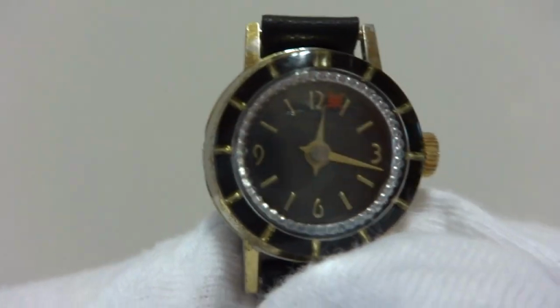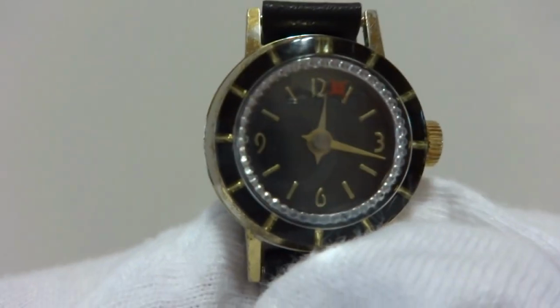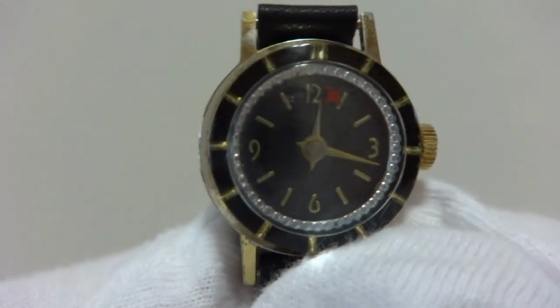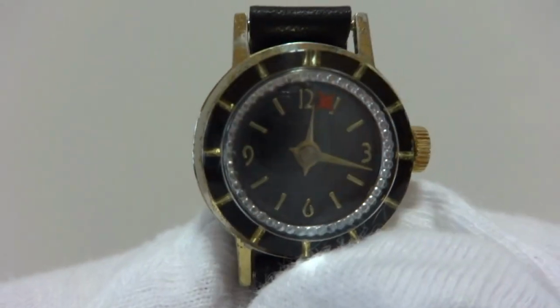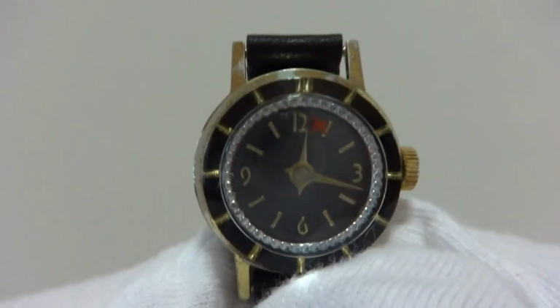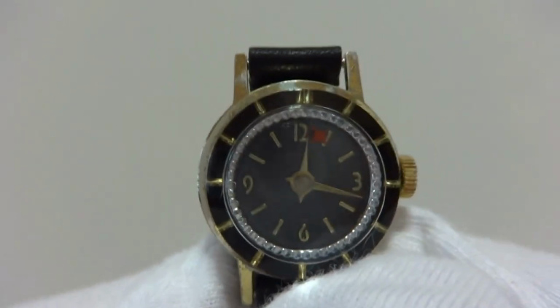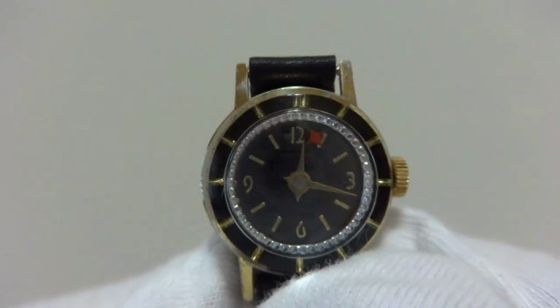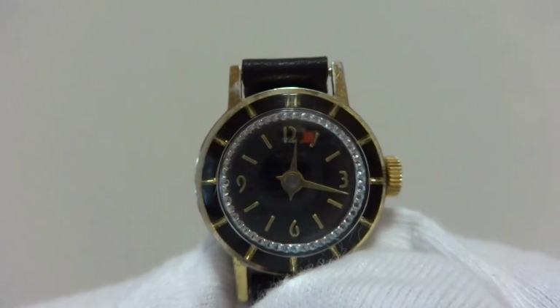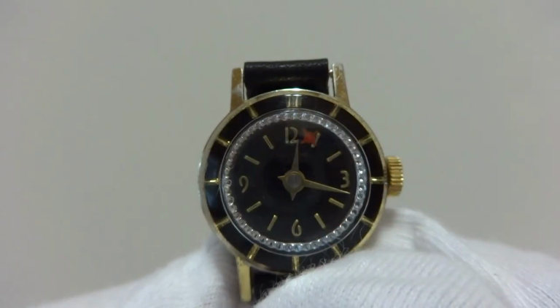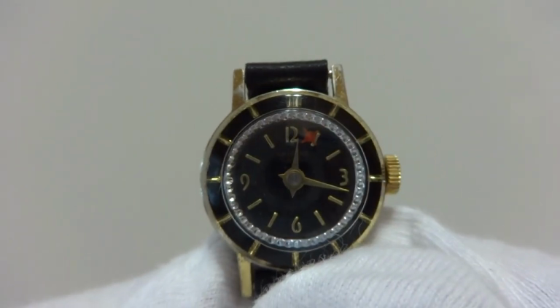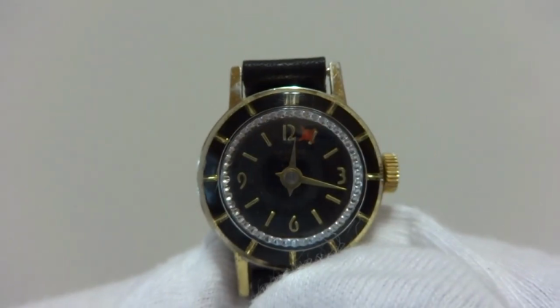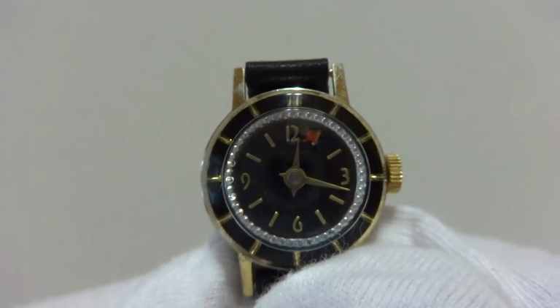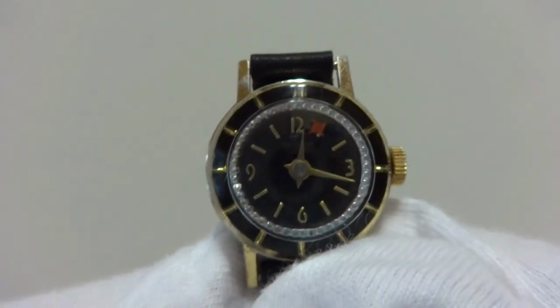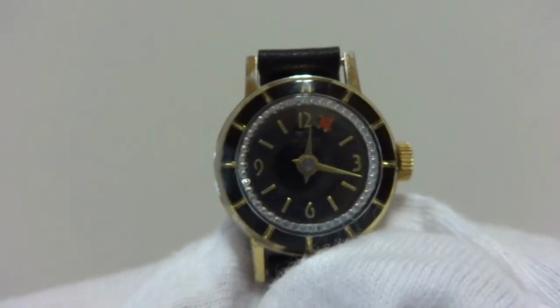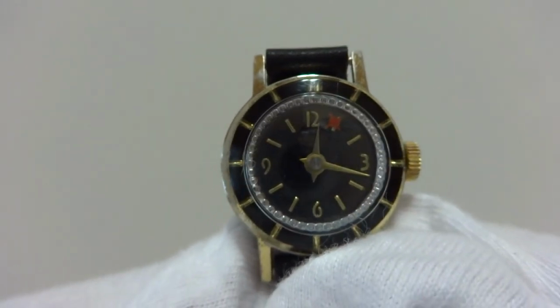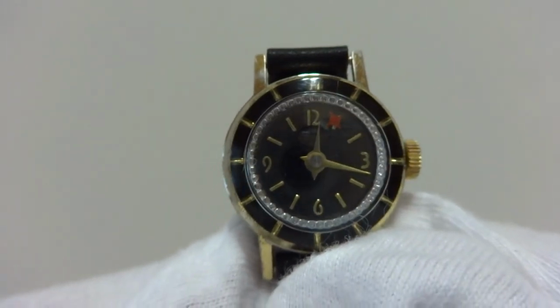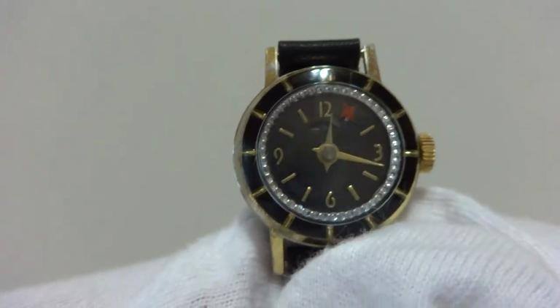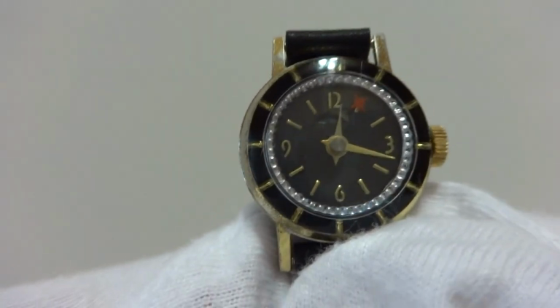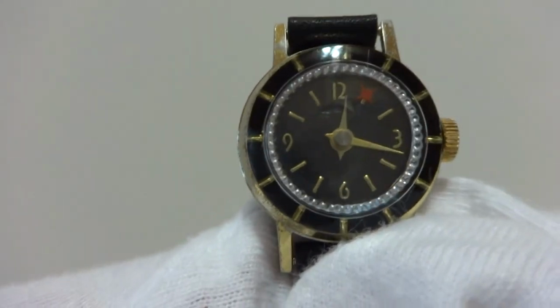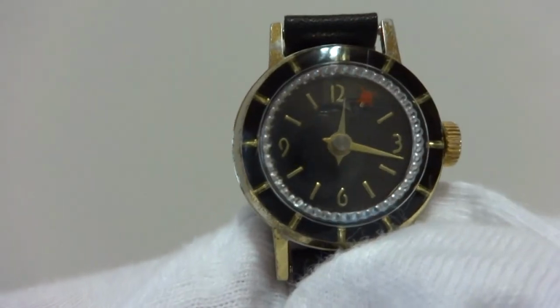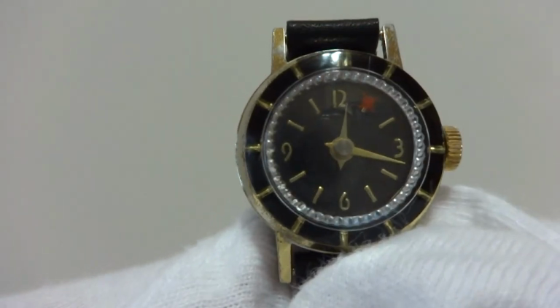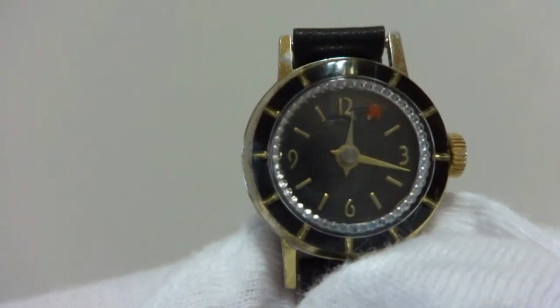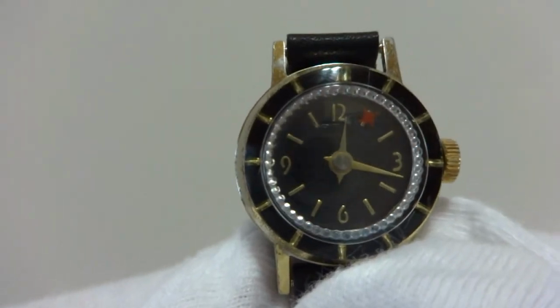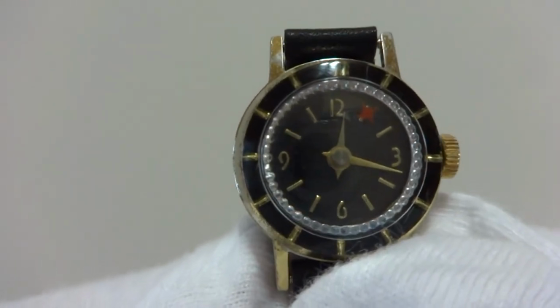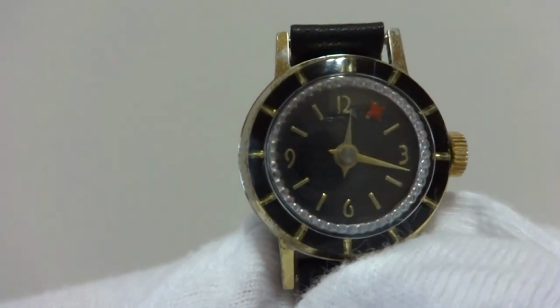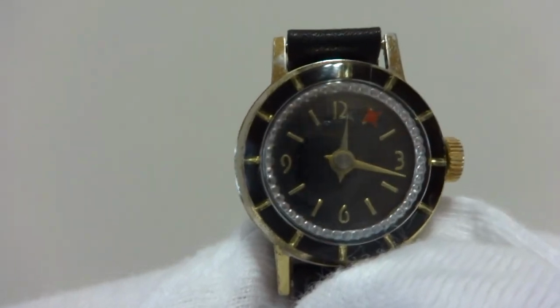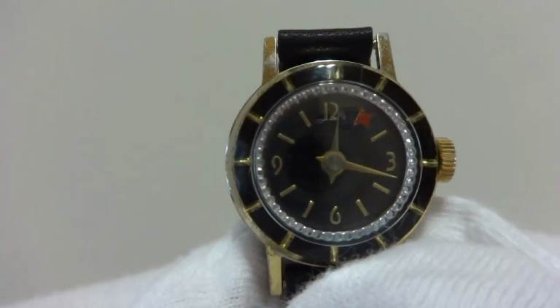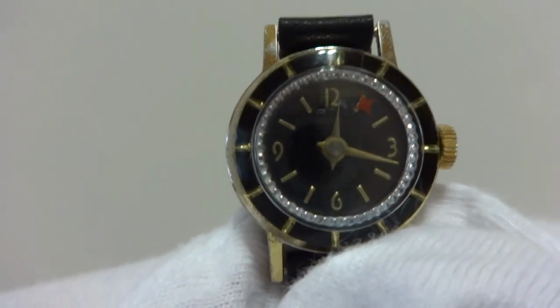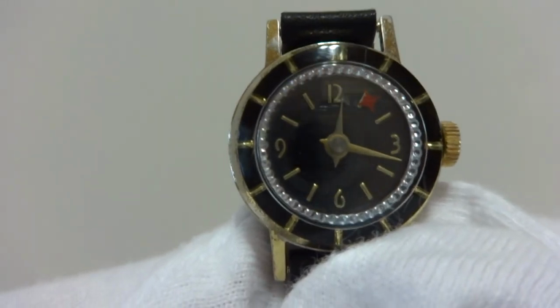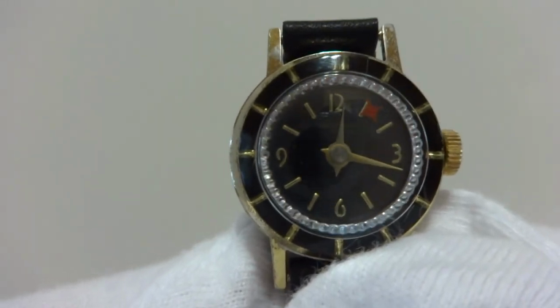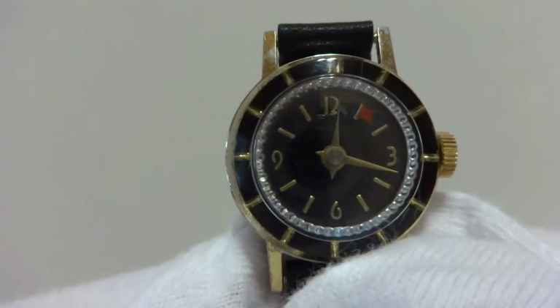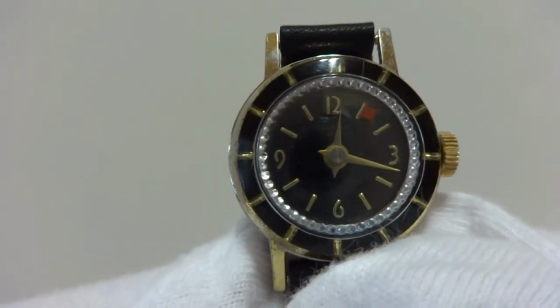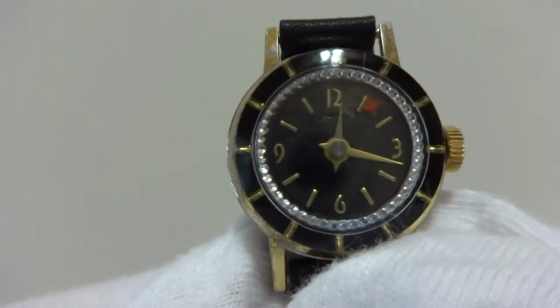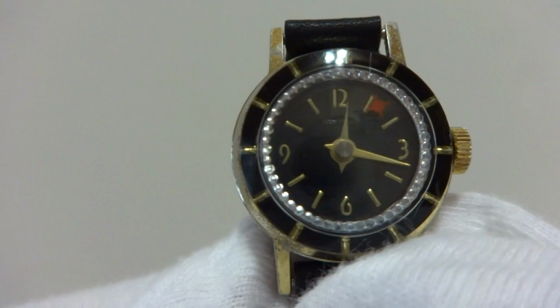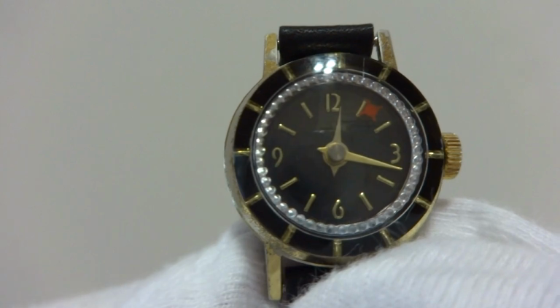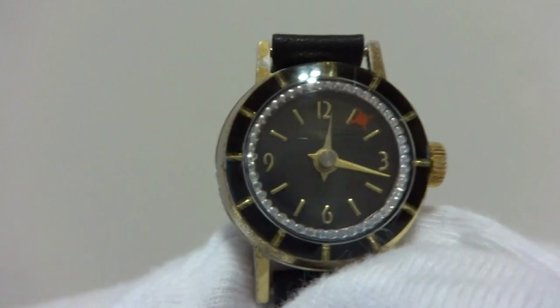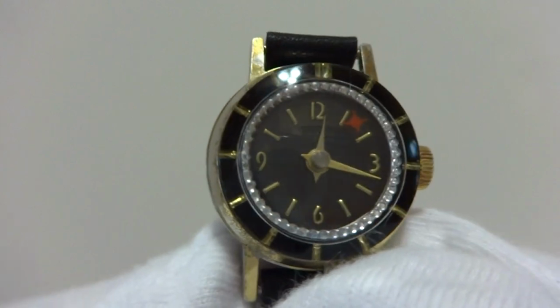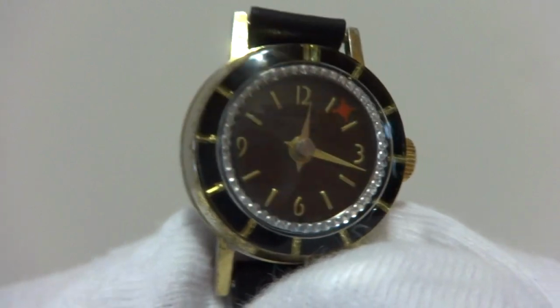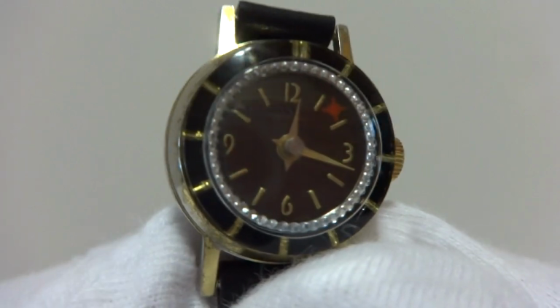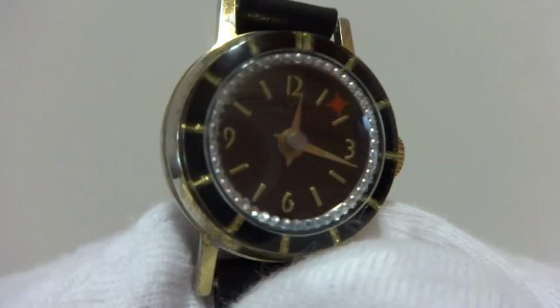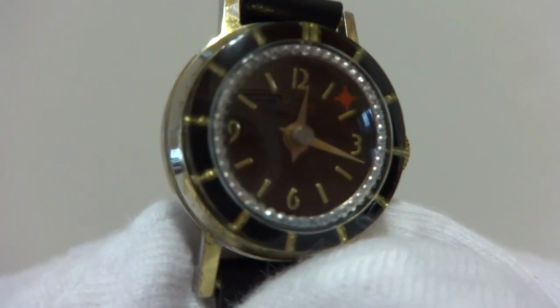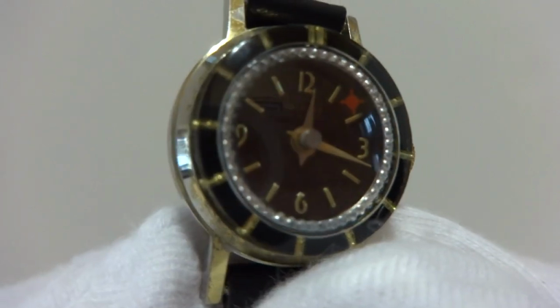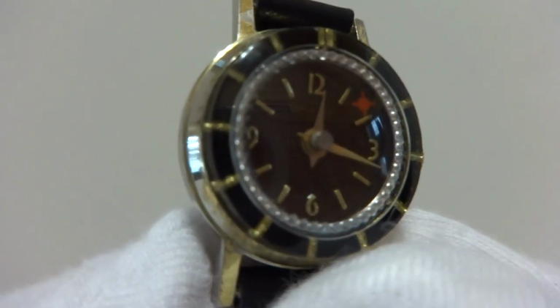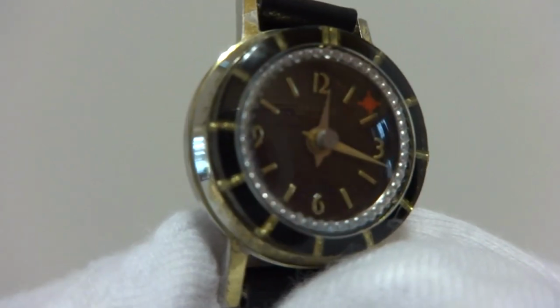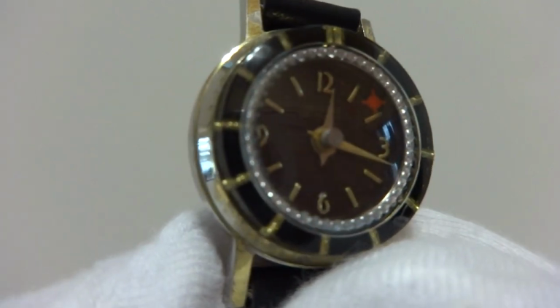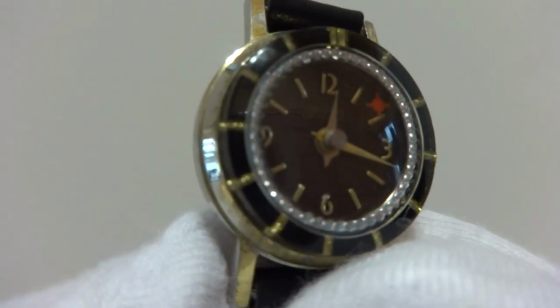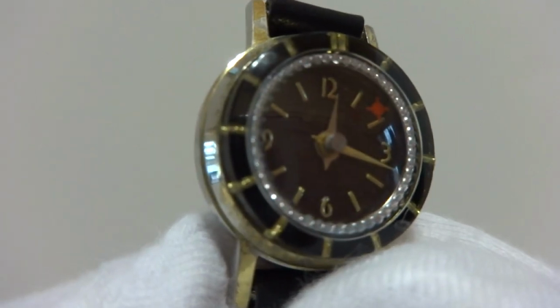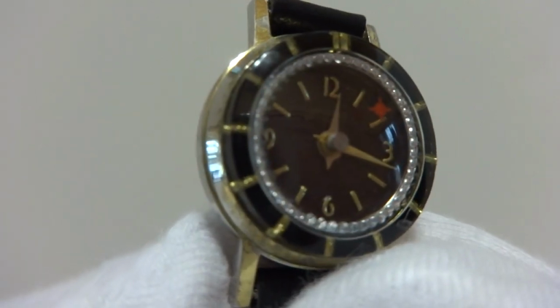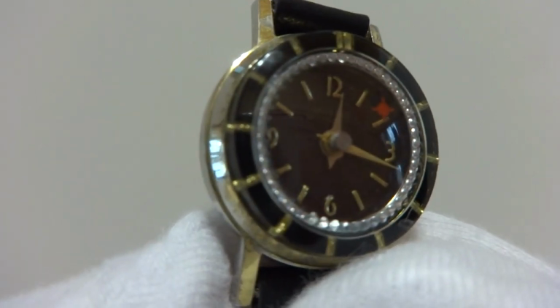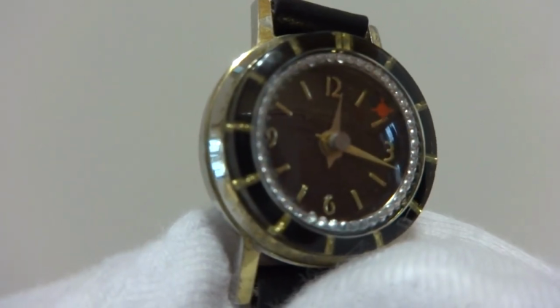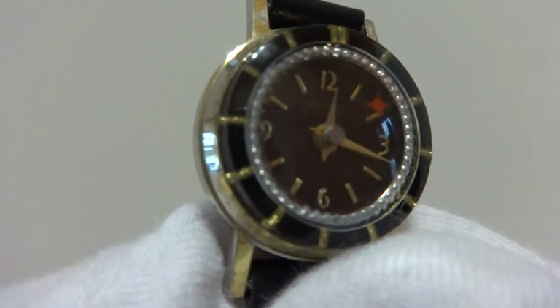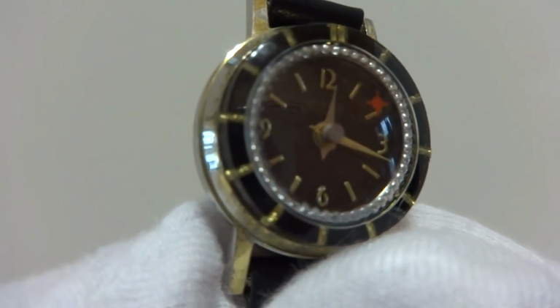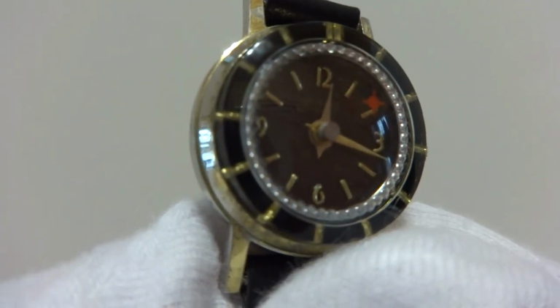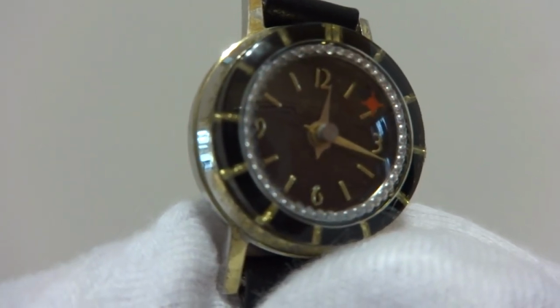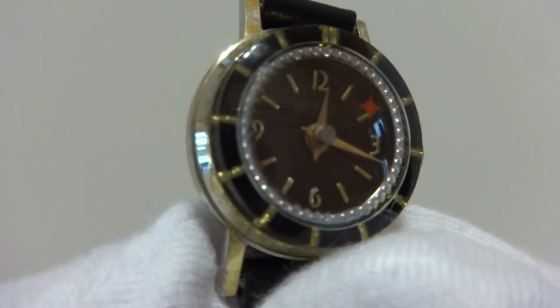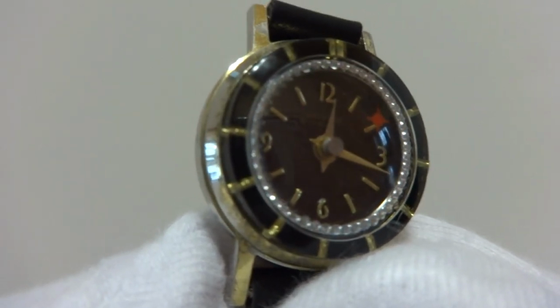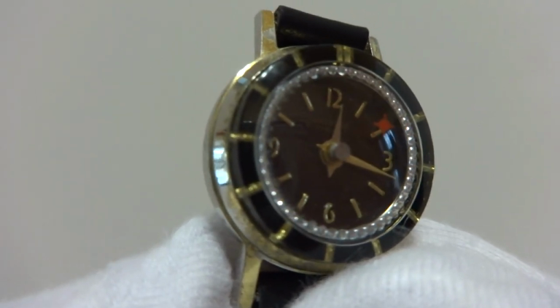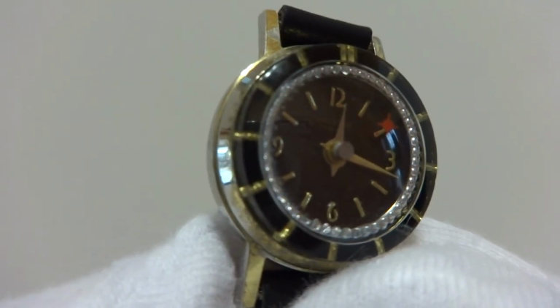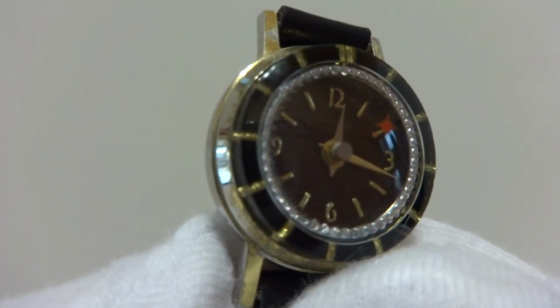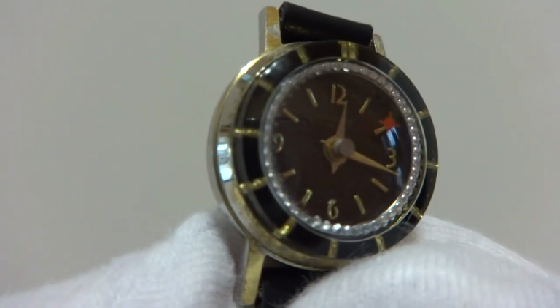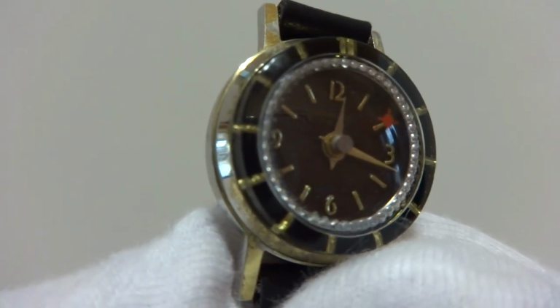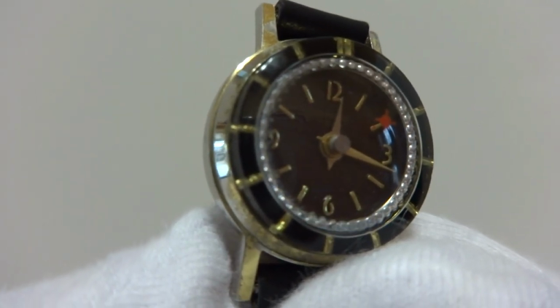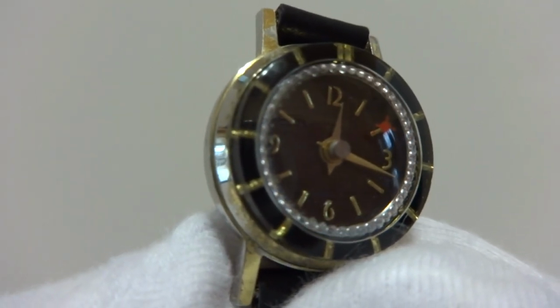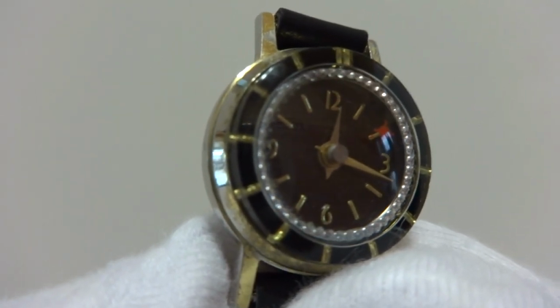So in summary, a vintage Swiss hypnotic automaton watch in wonderful condition.